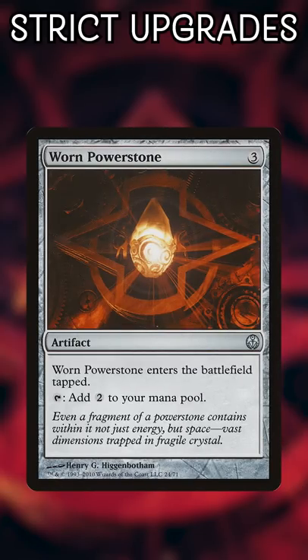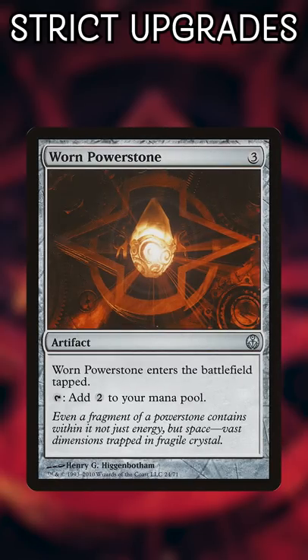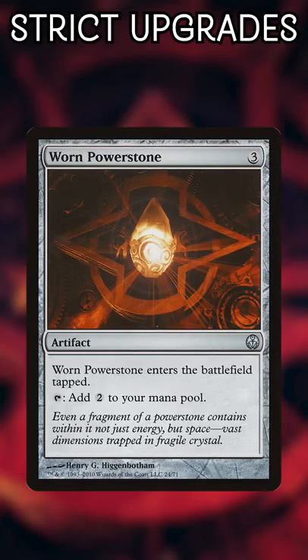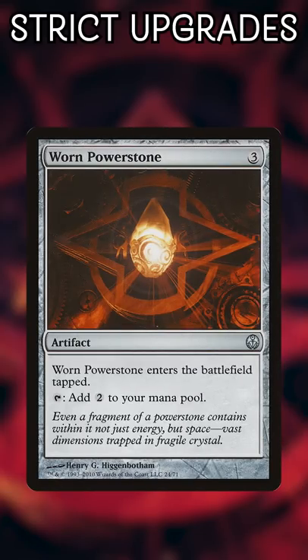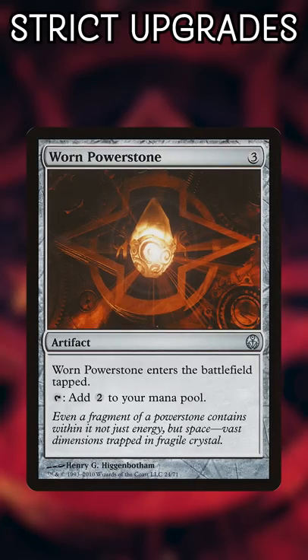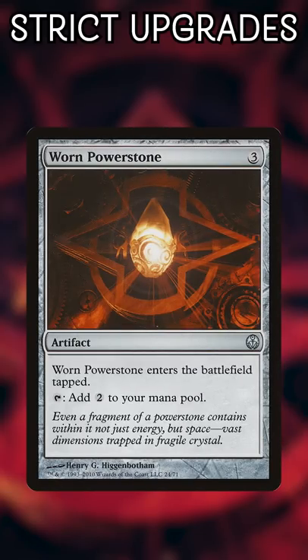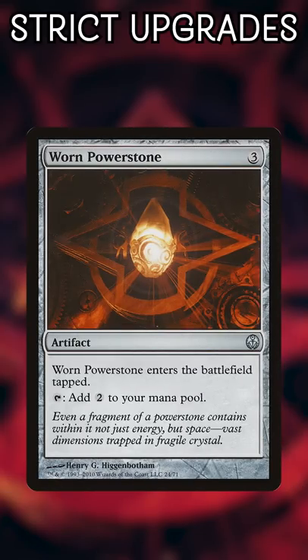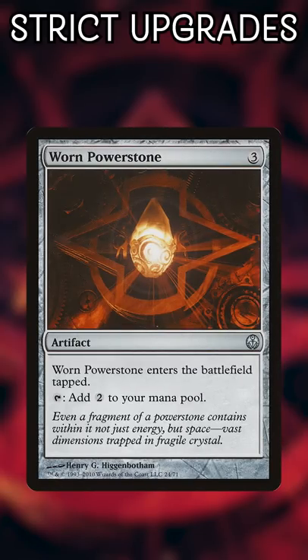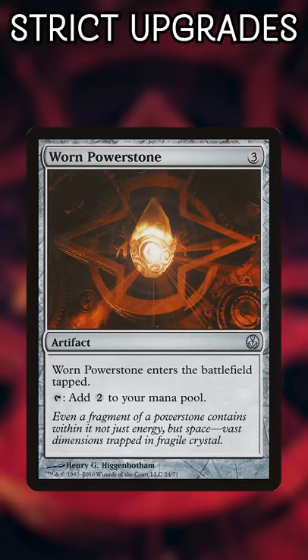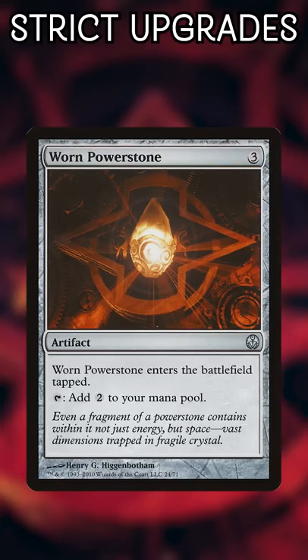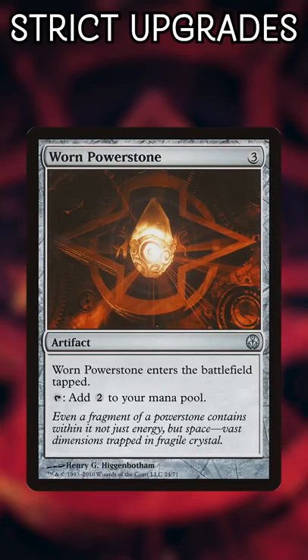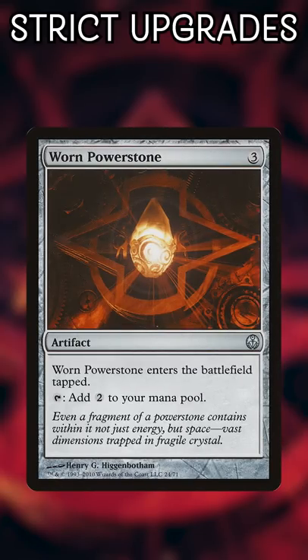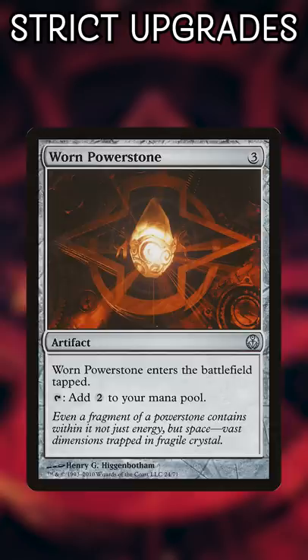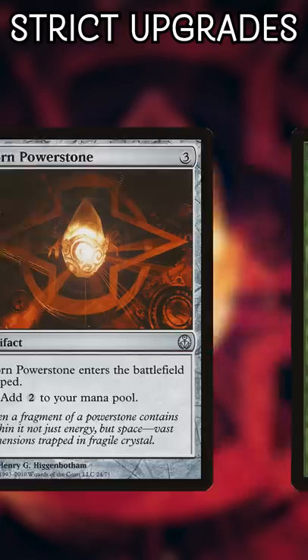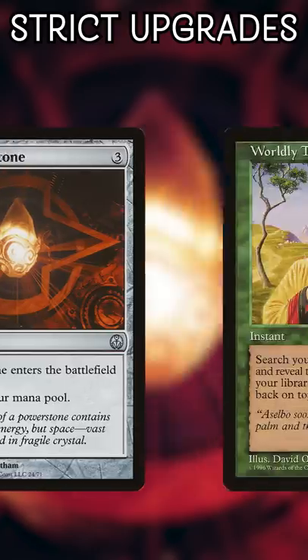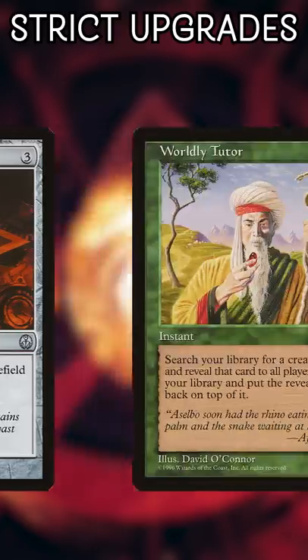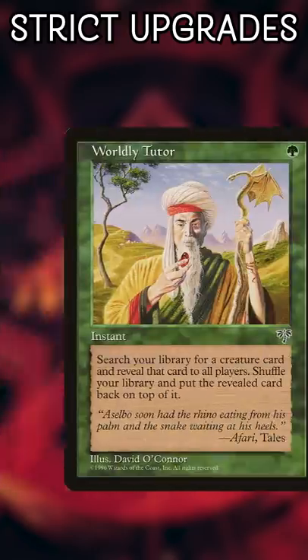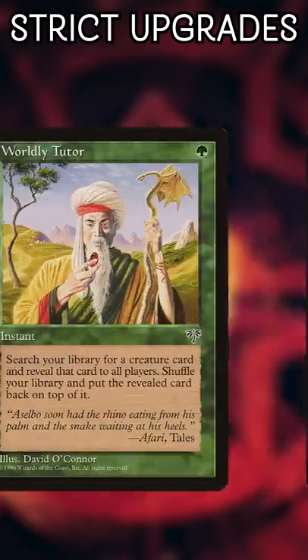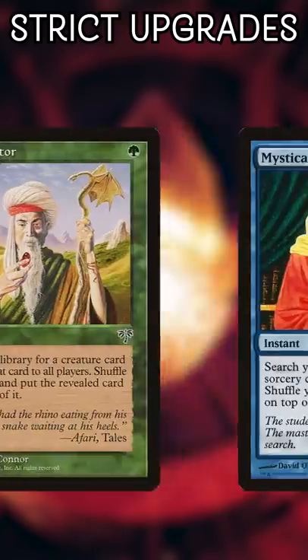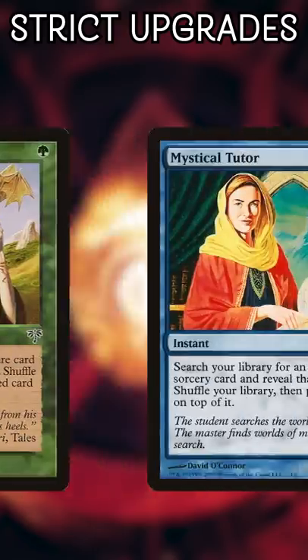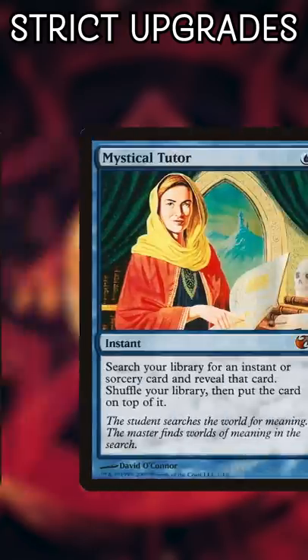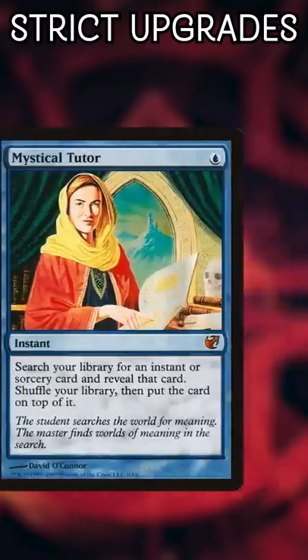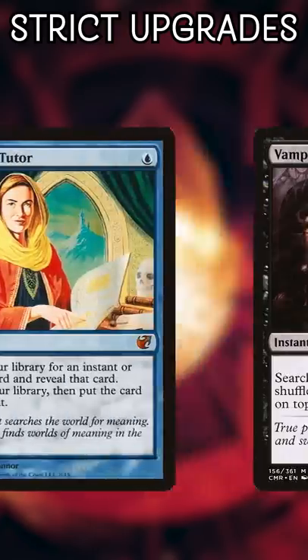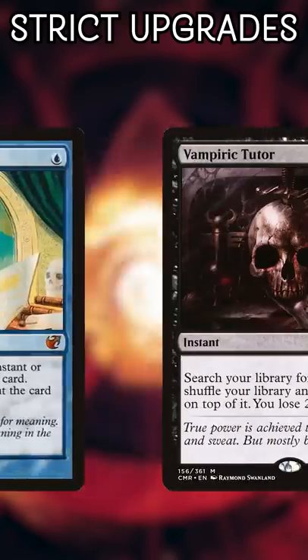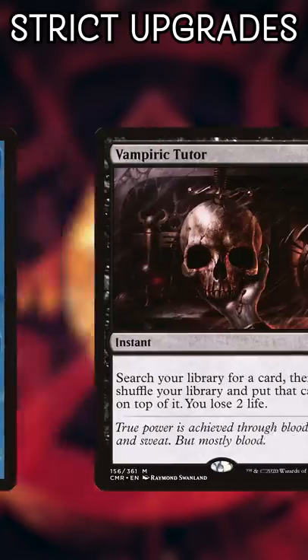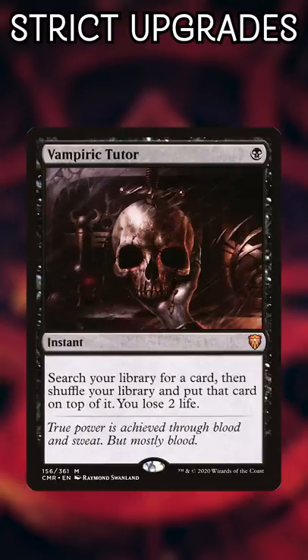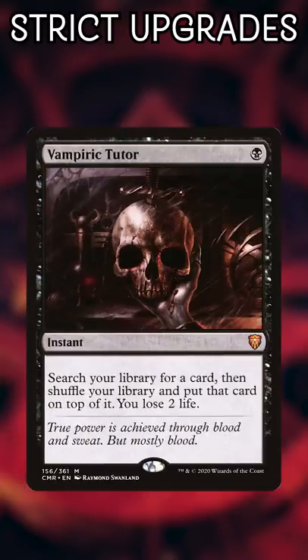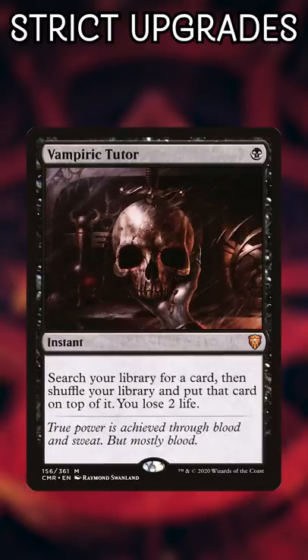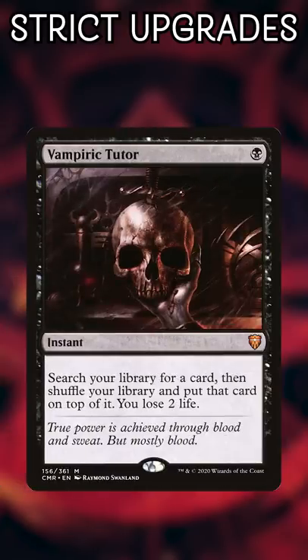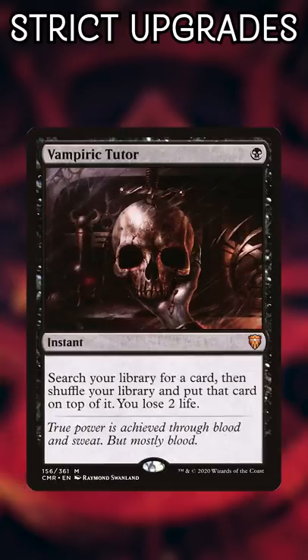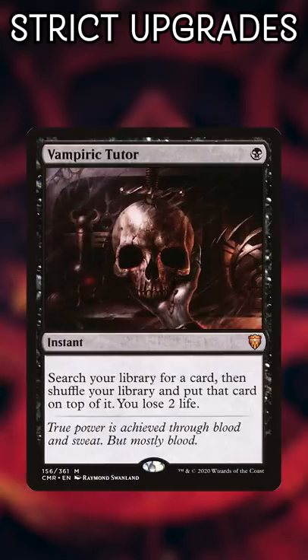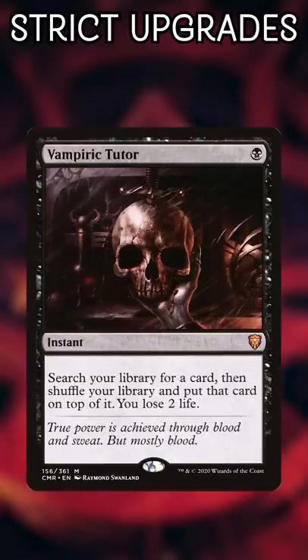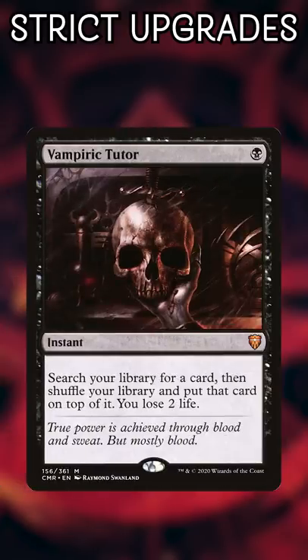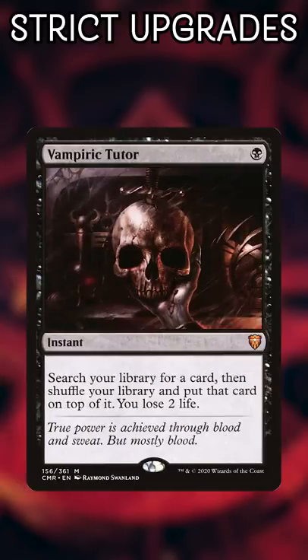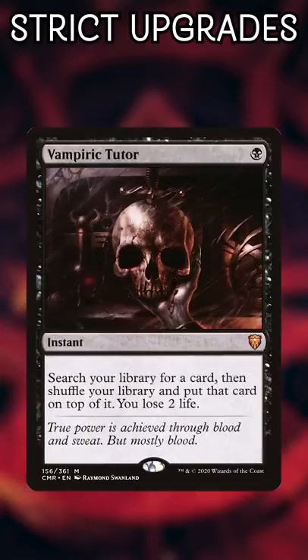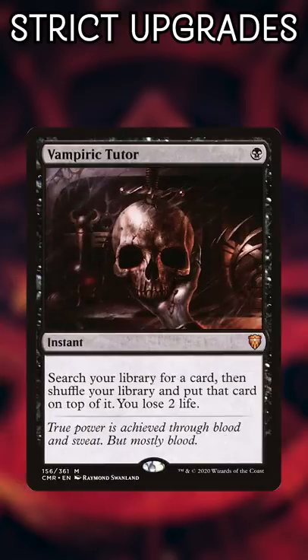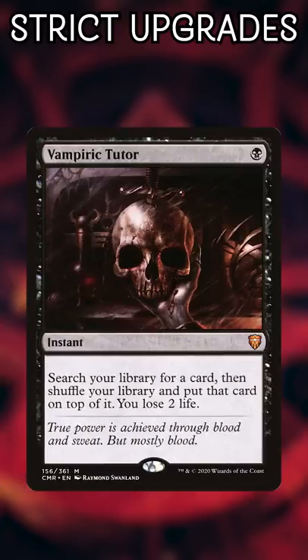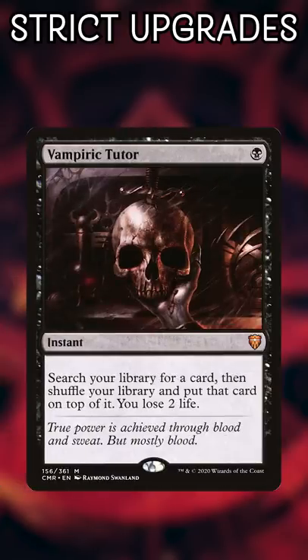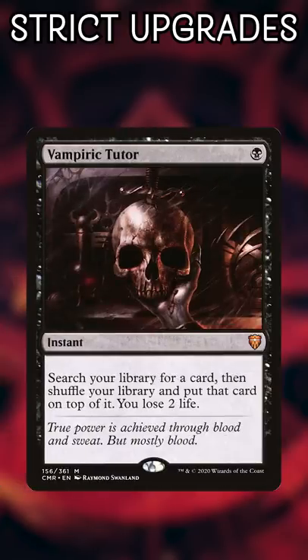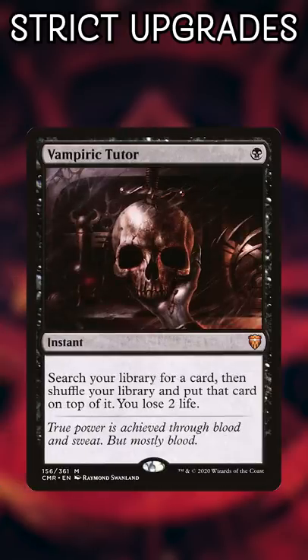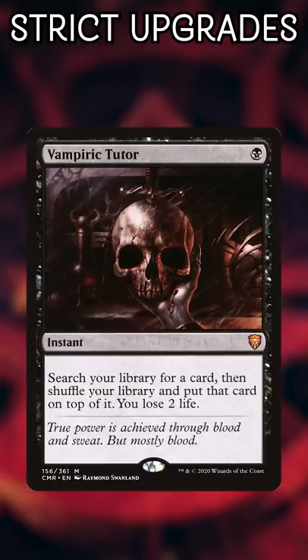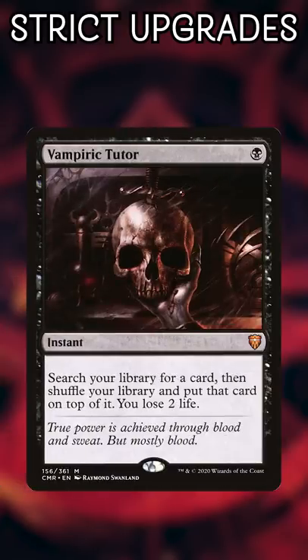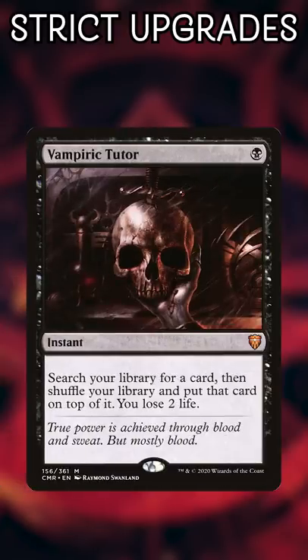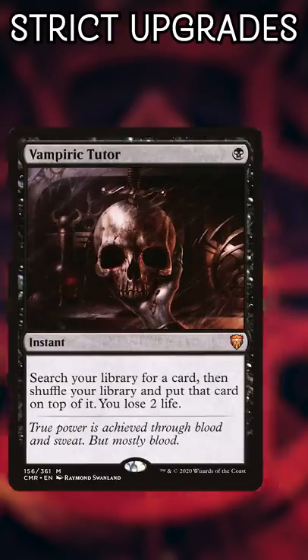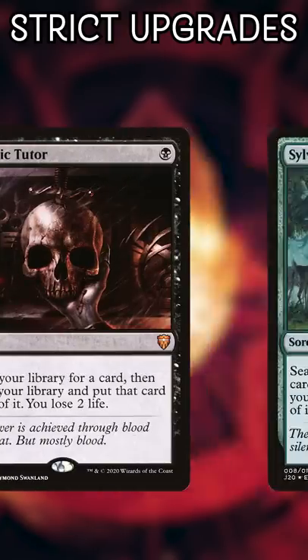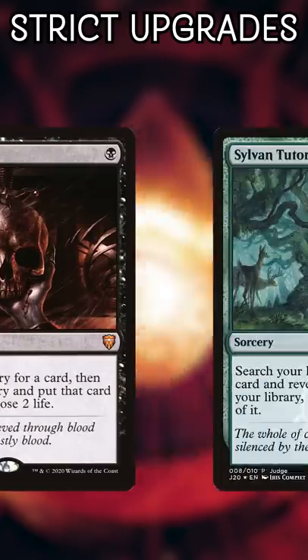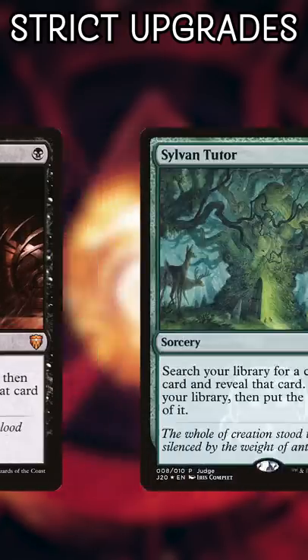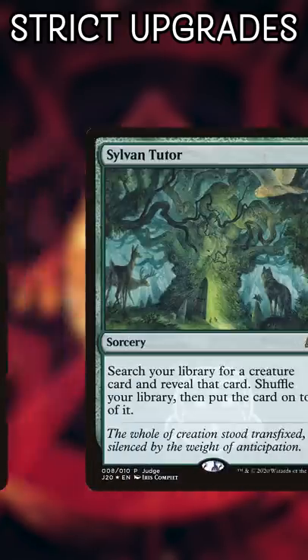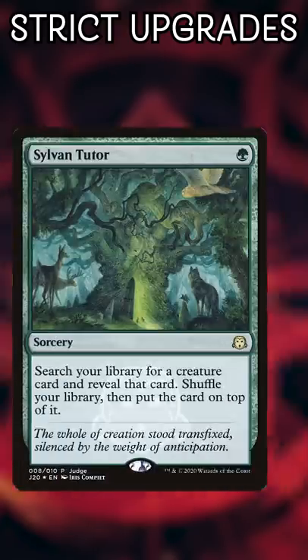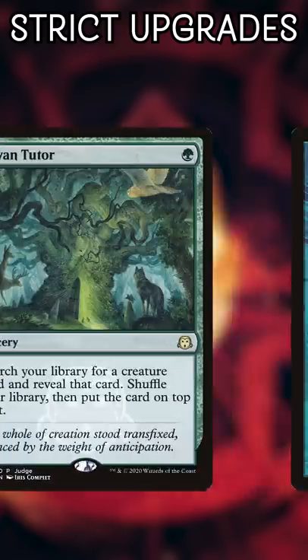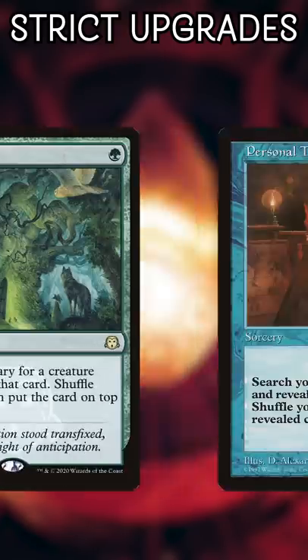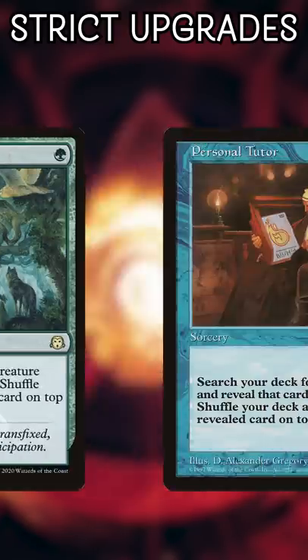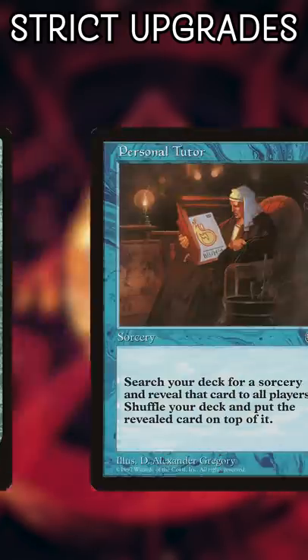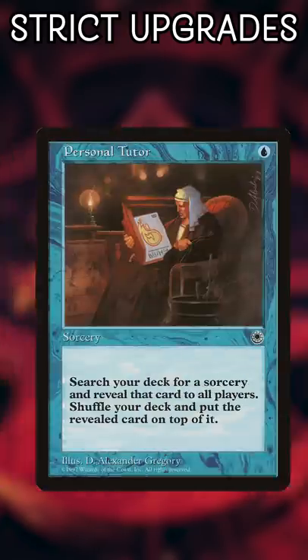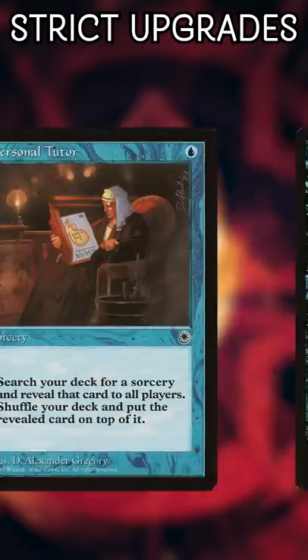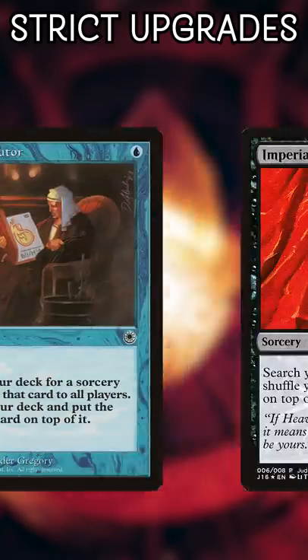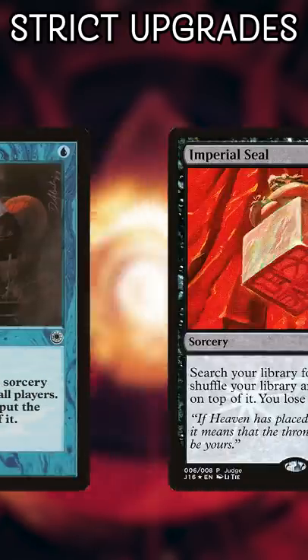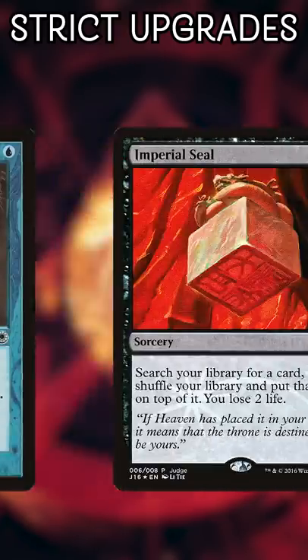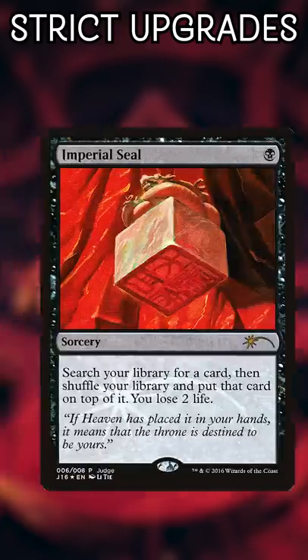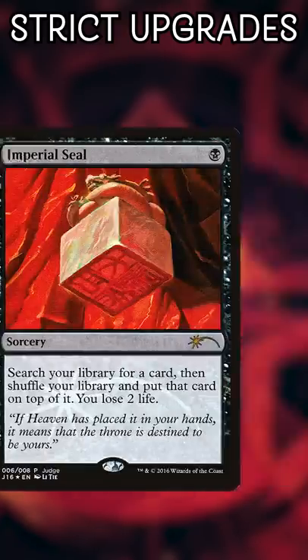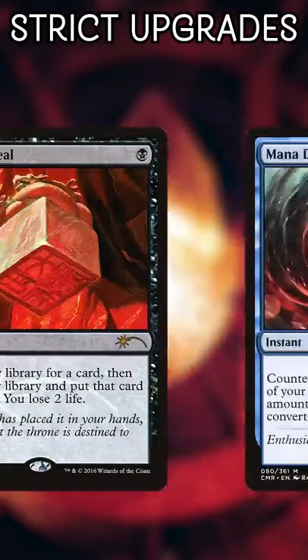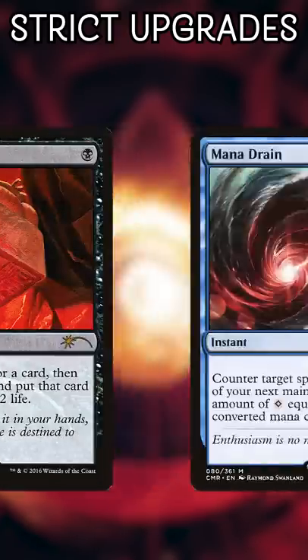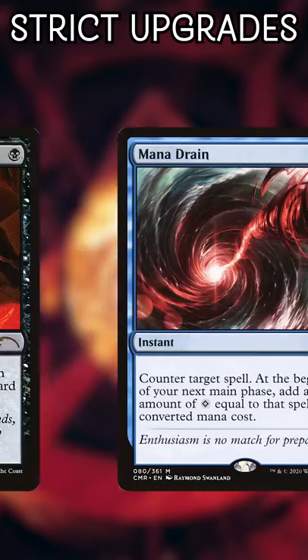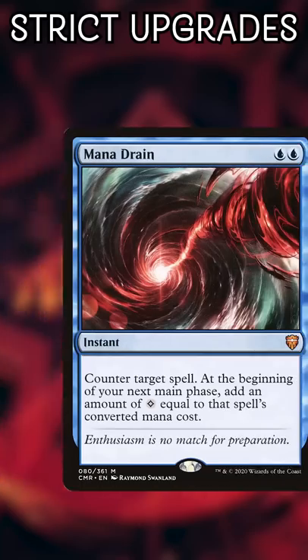We even have downgraded Tutors. Worldly, Mystical, and Vampiric Tutors all have sorcery speed counterparts in Sylvan Tutor, Personal Tutor, and Imperial Seal.